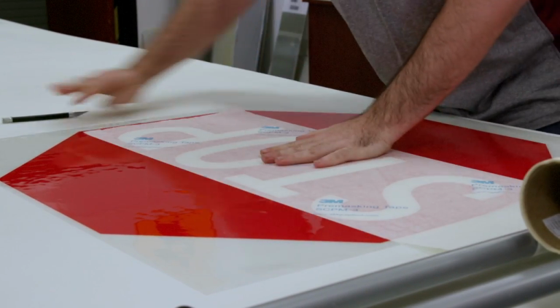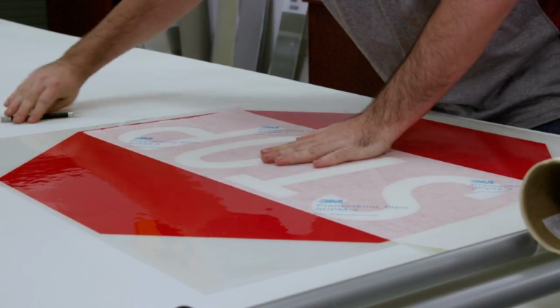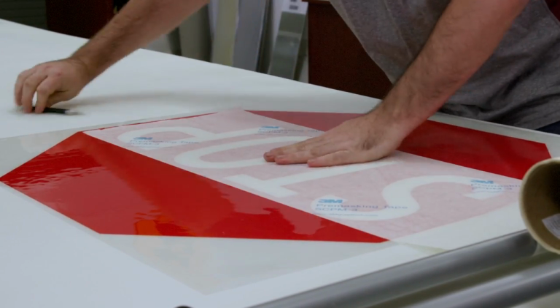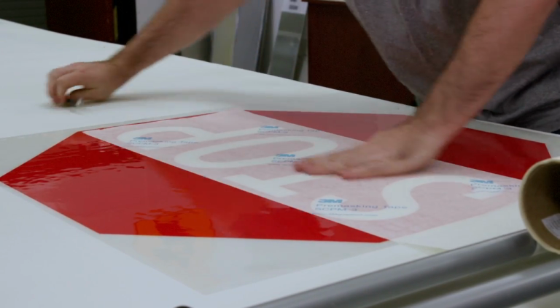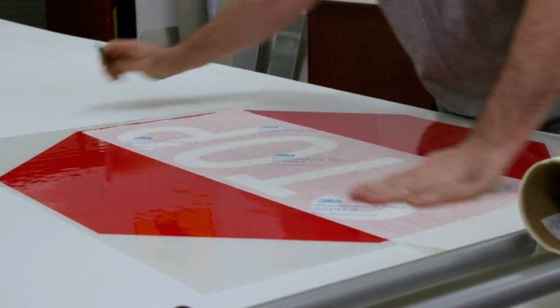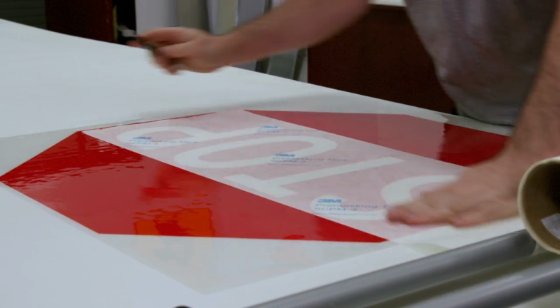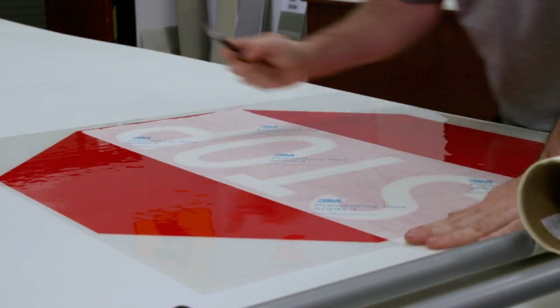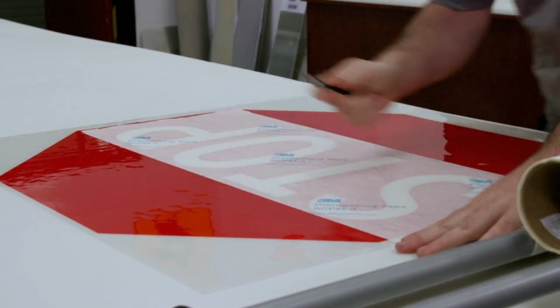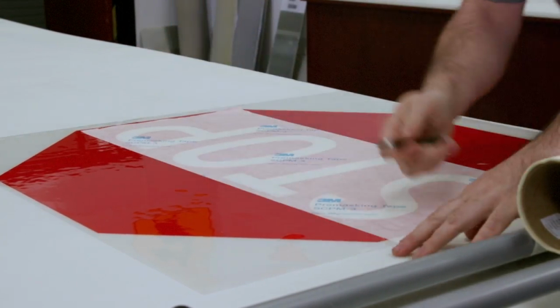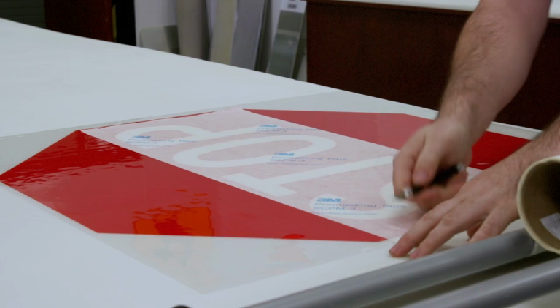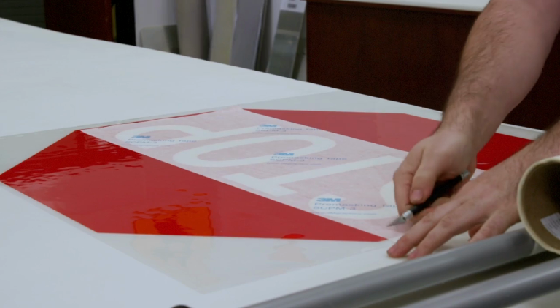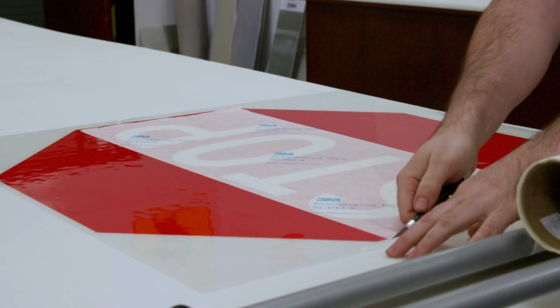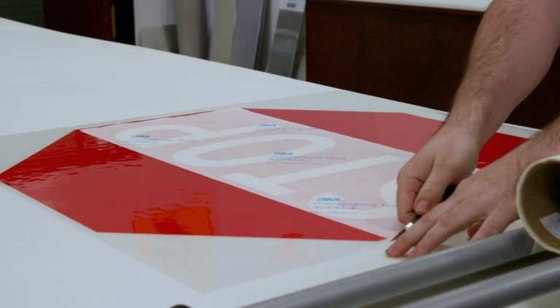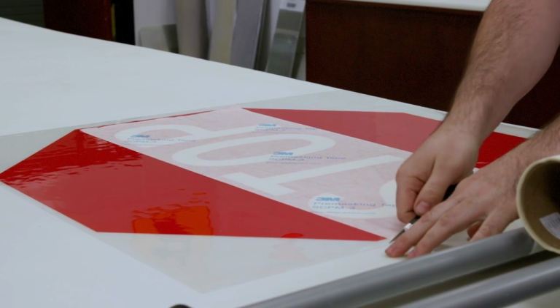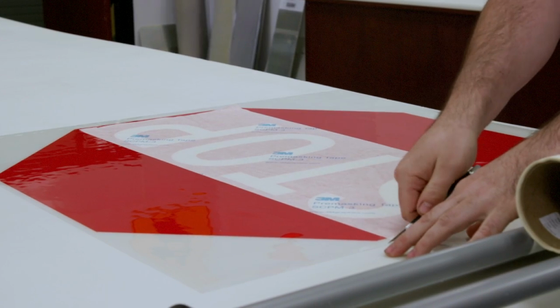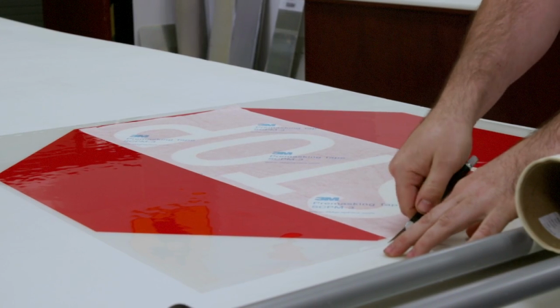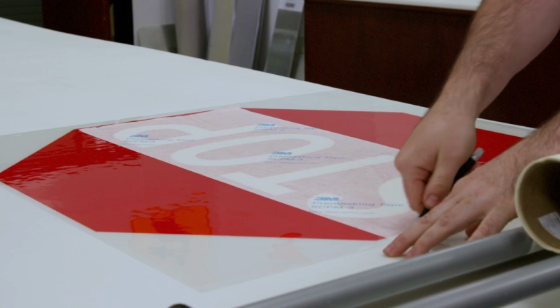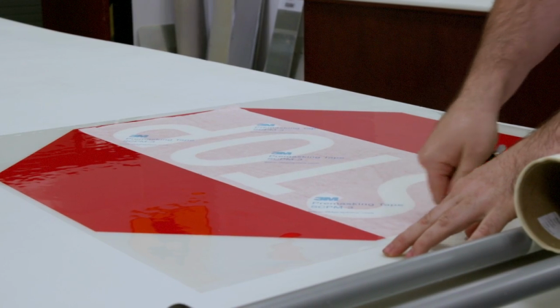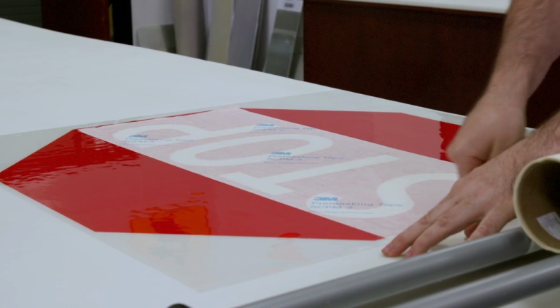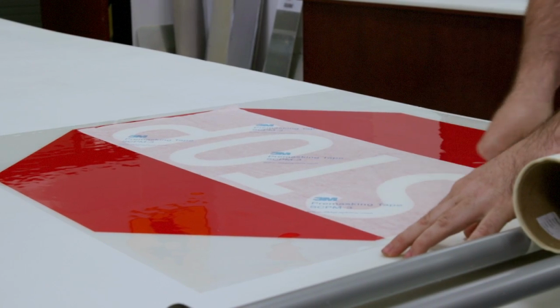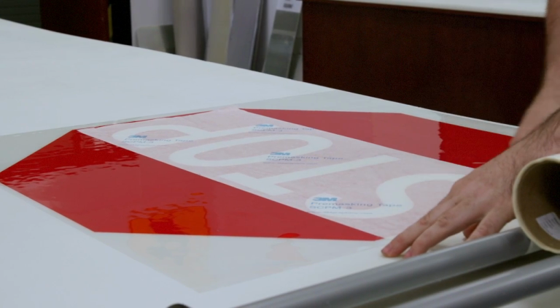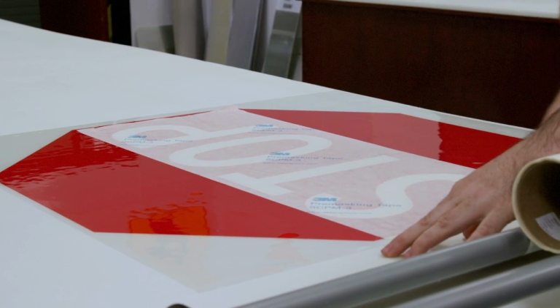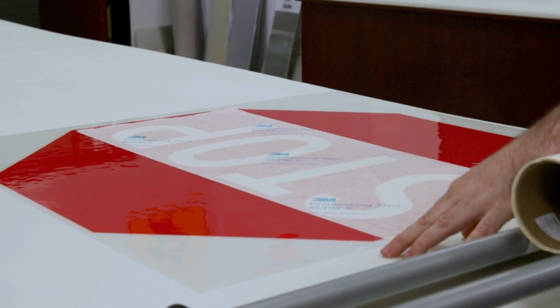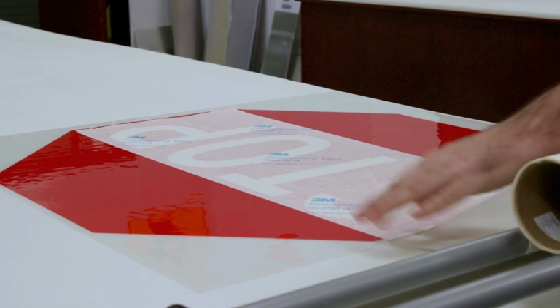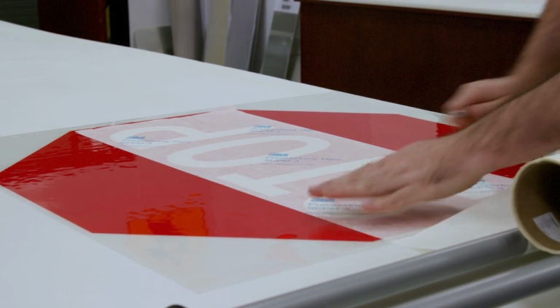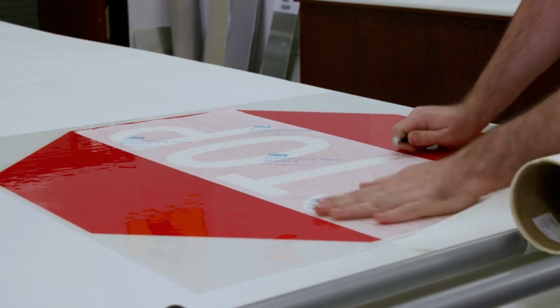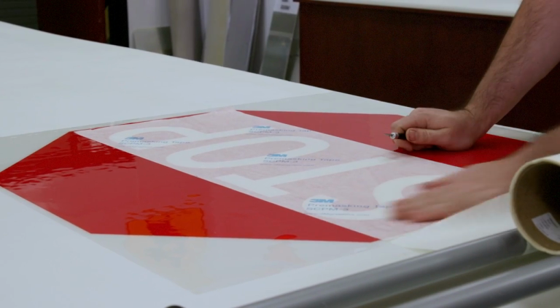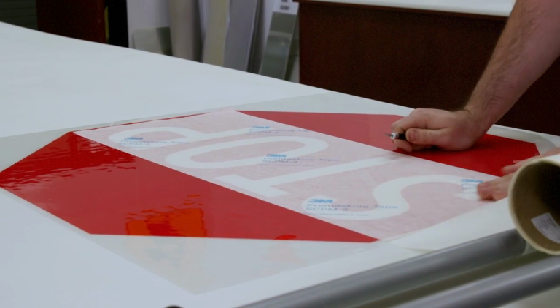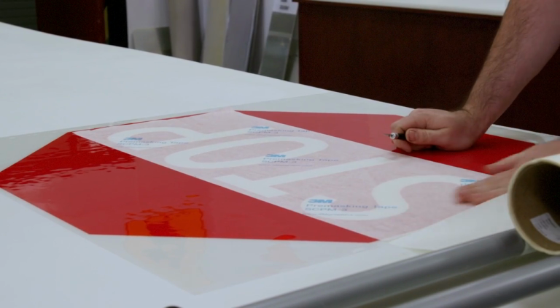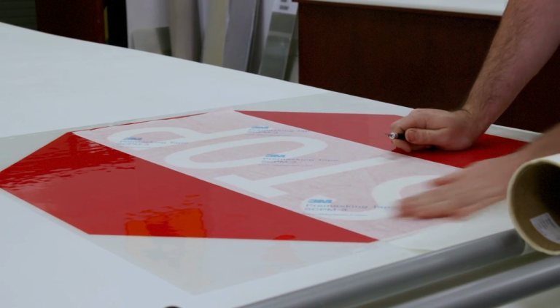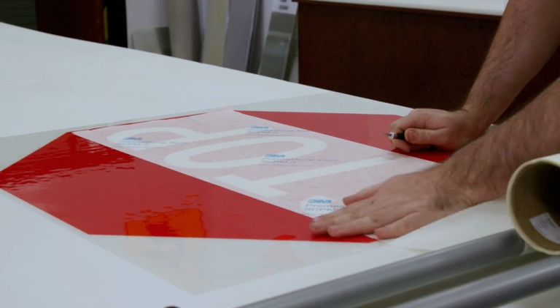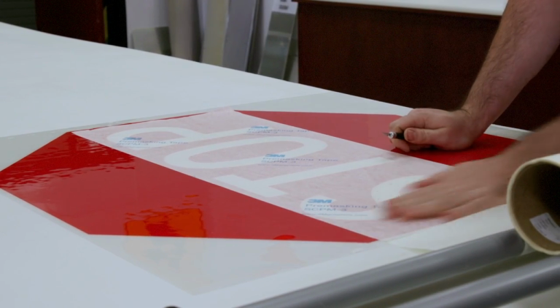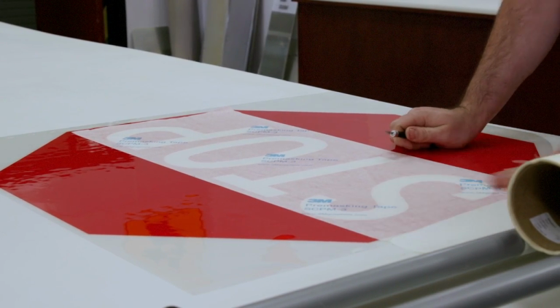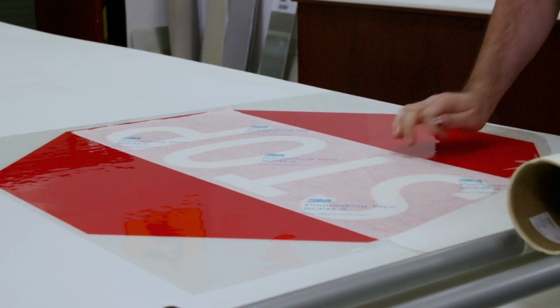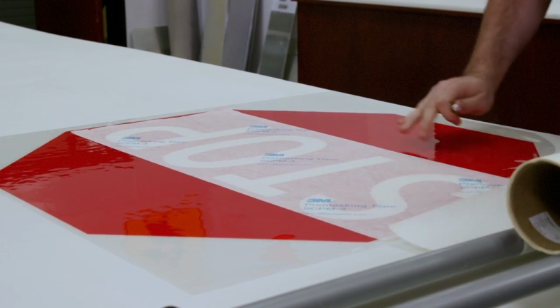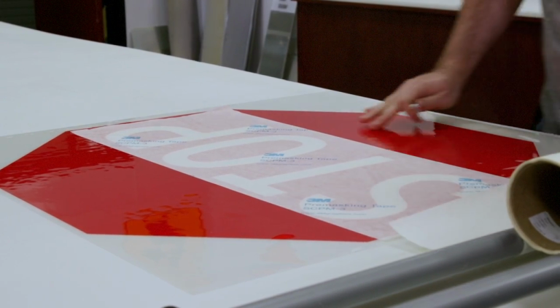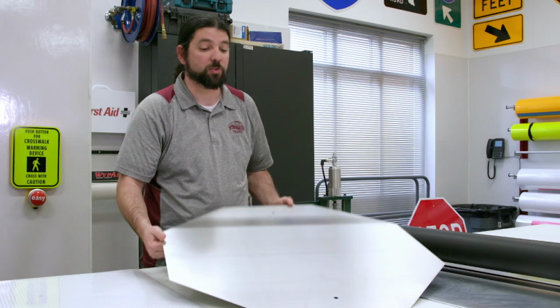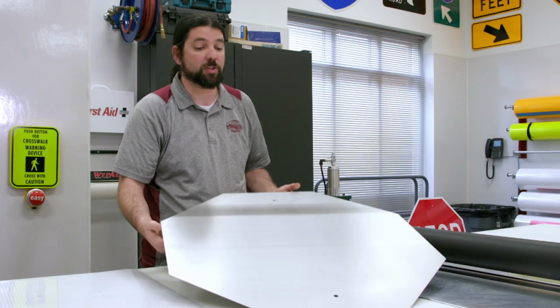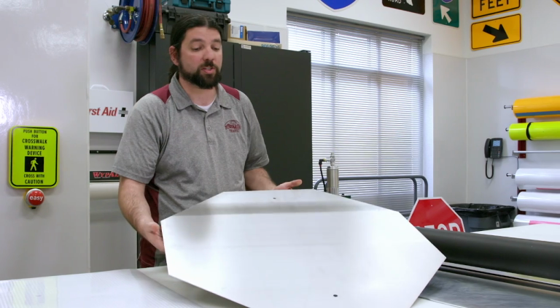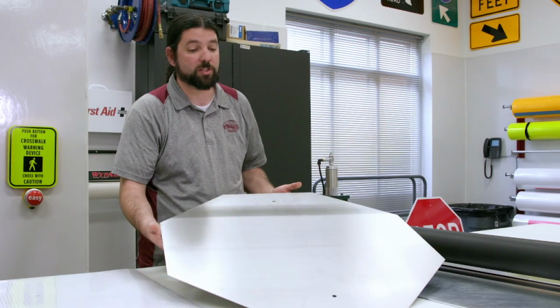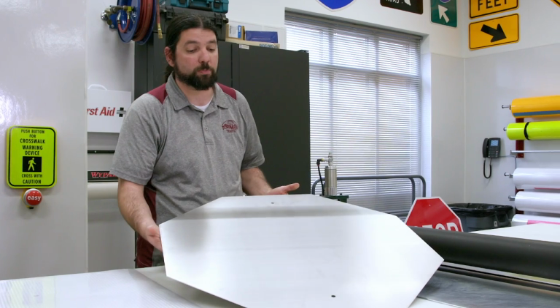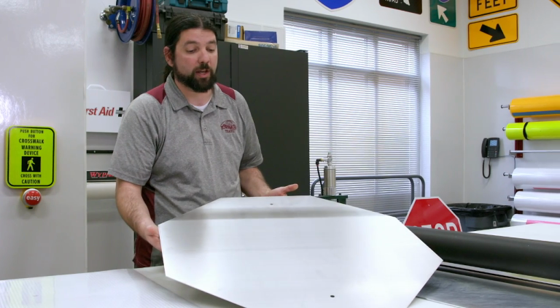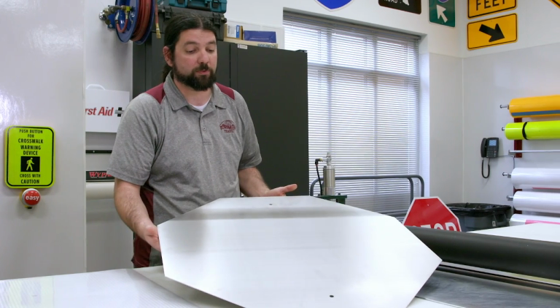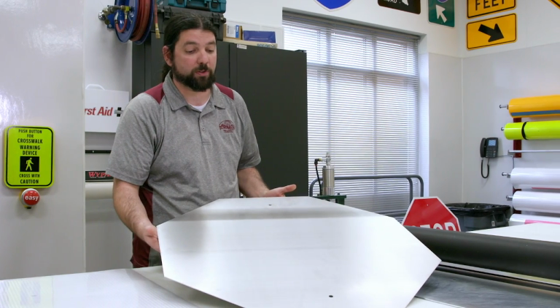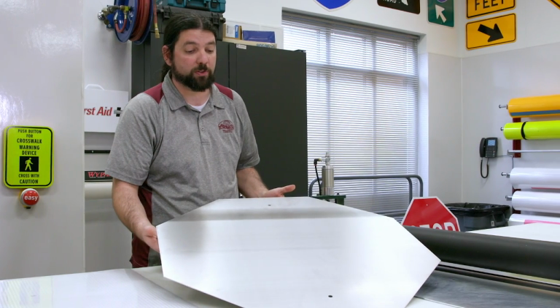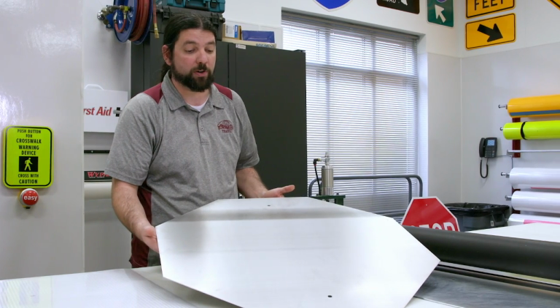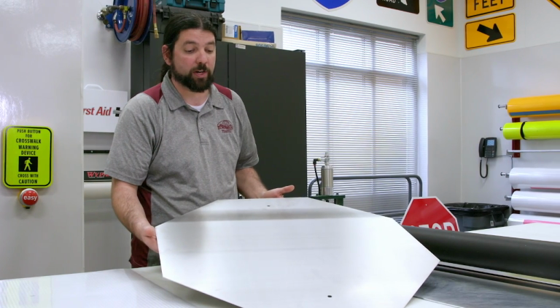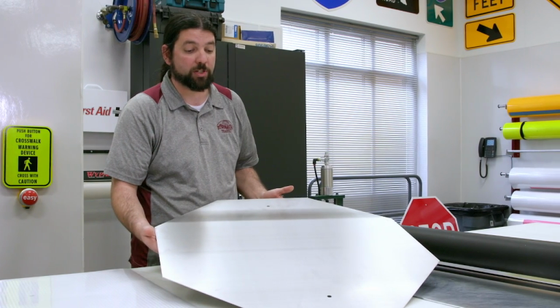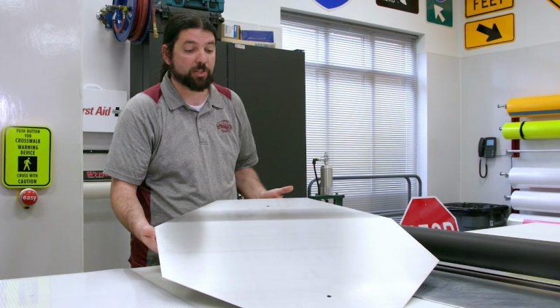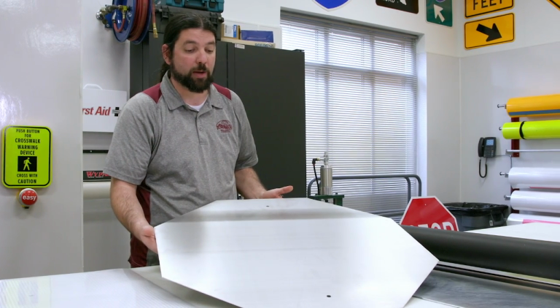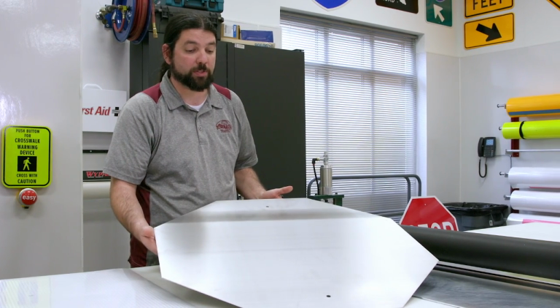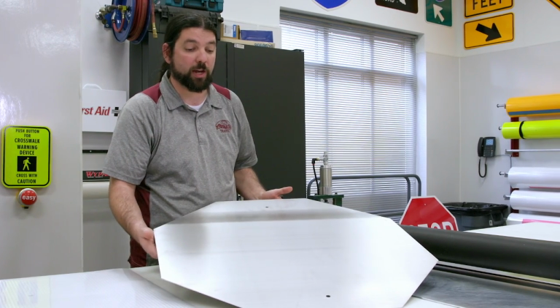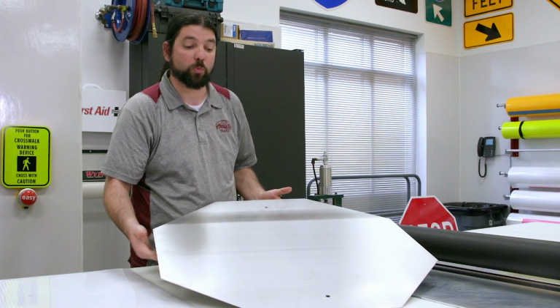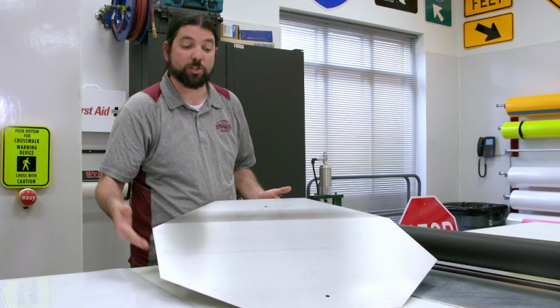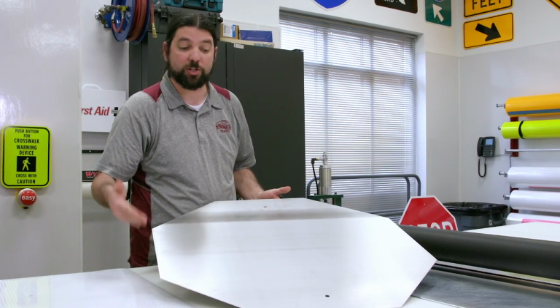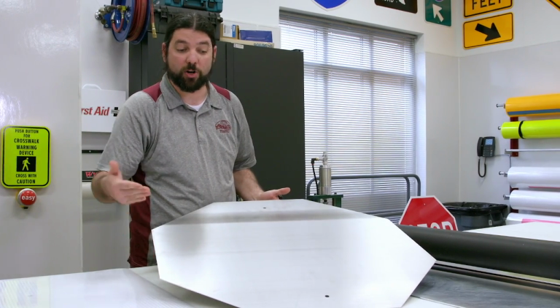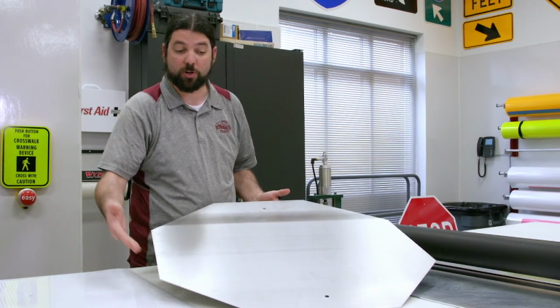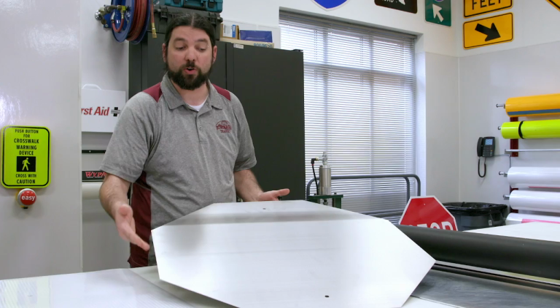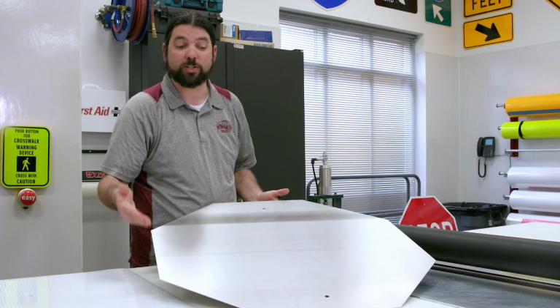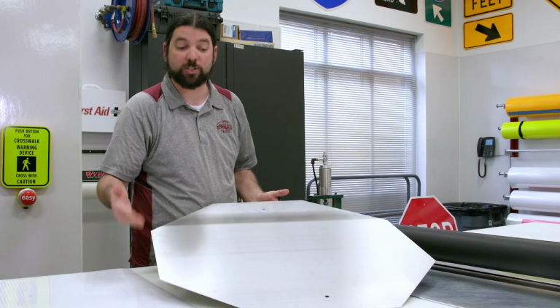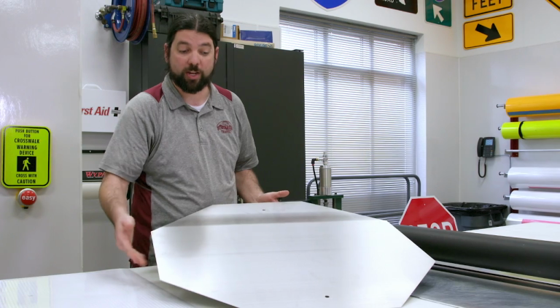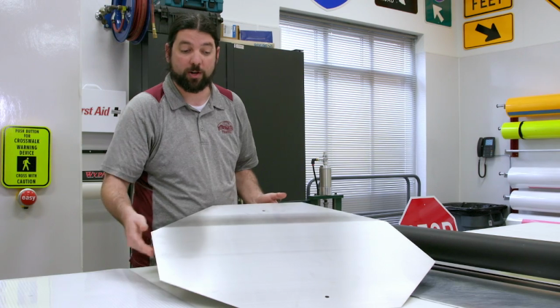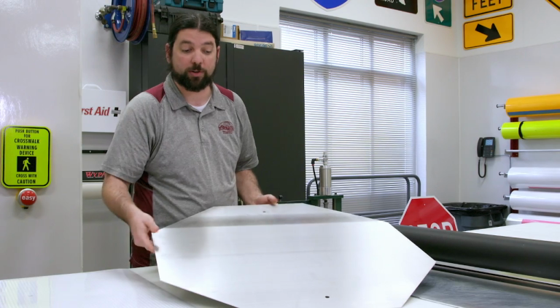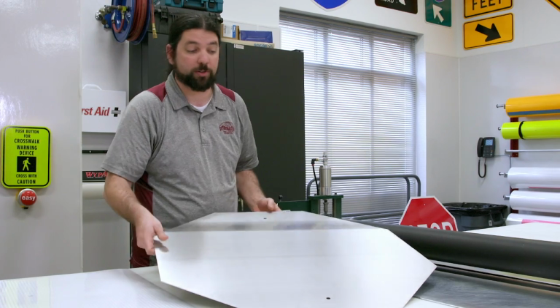Once we're done with this process, we're gonna go ahead and take this to the rolling table. This is the blank for the 30-inch stop sign, which is our current standard.